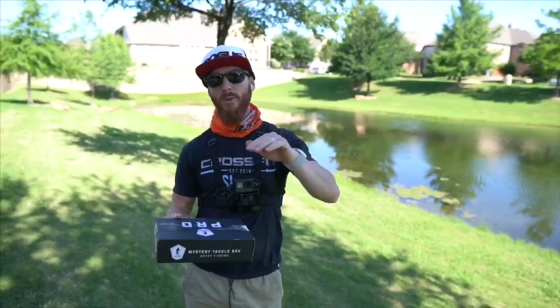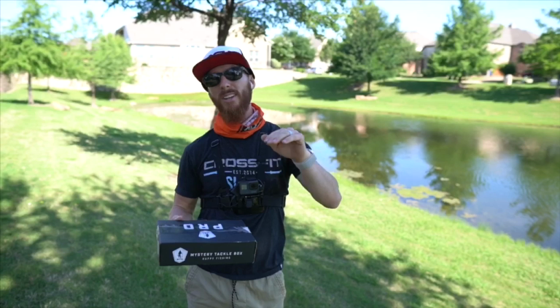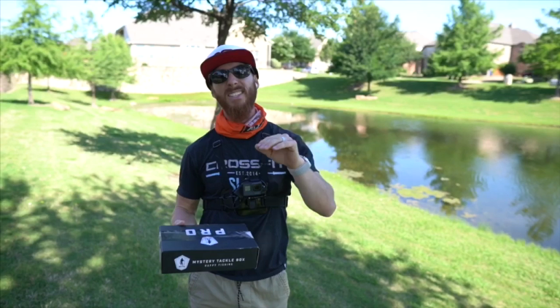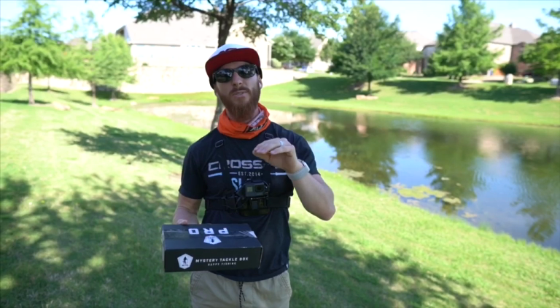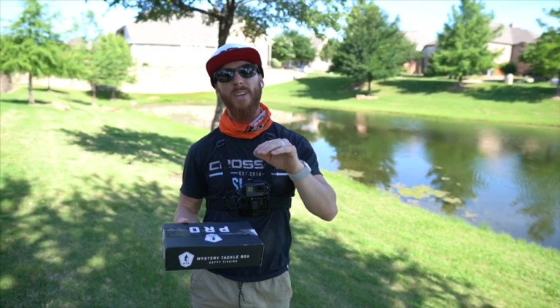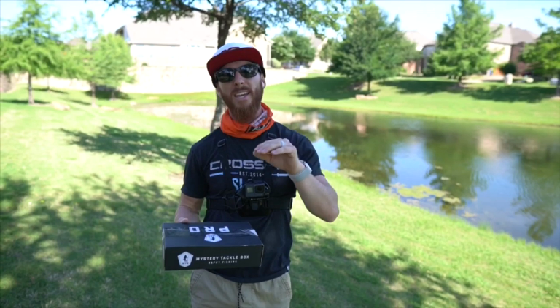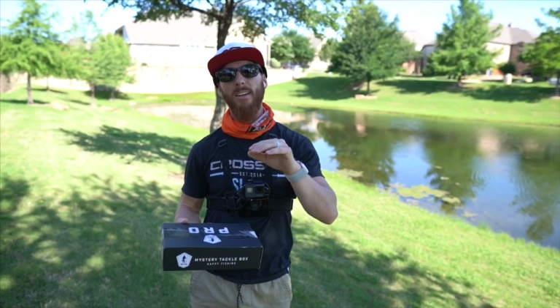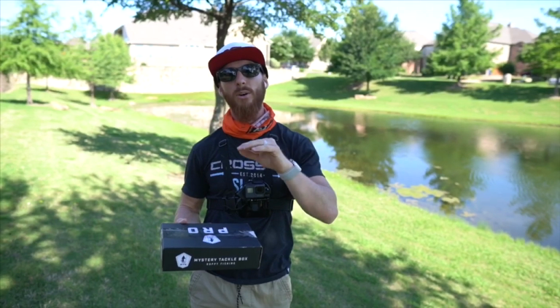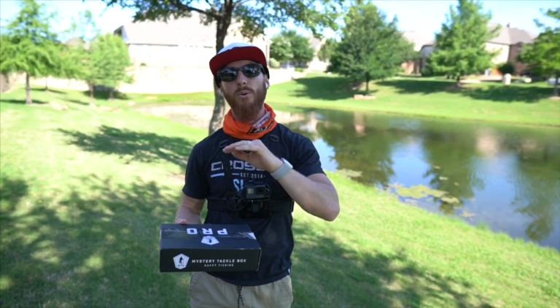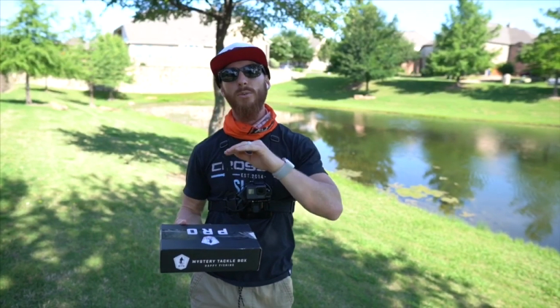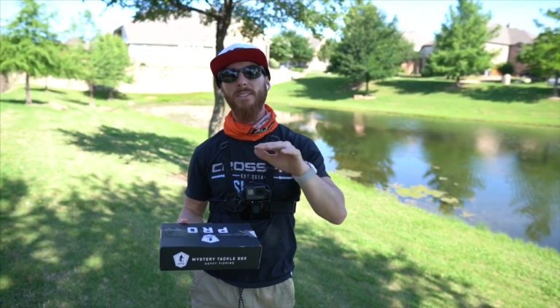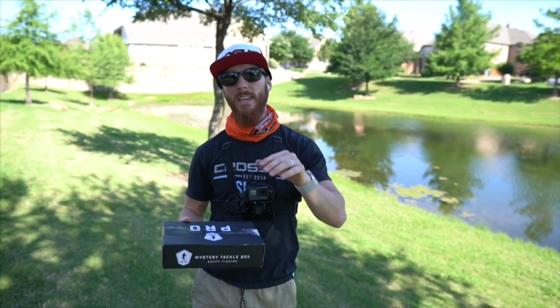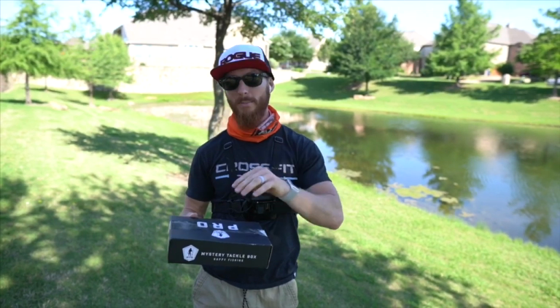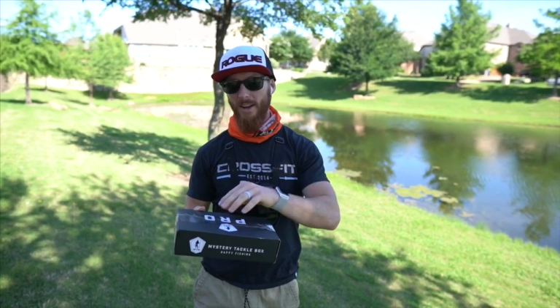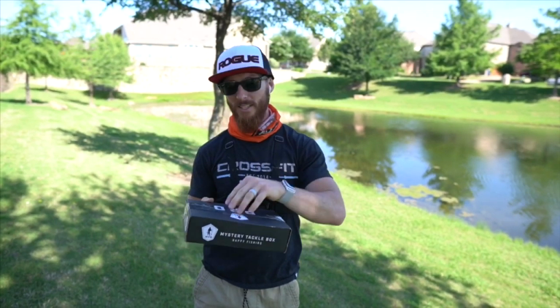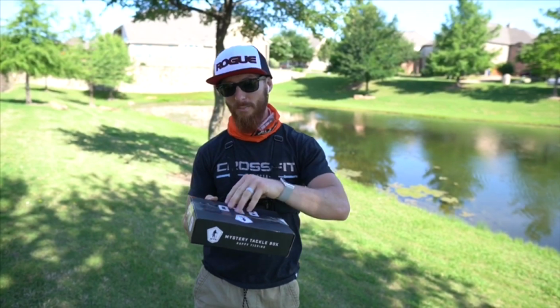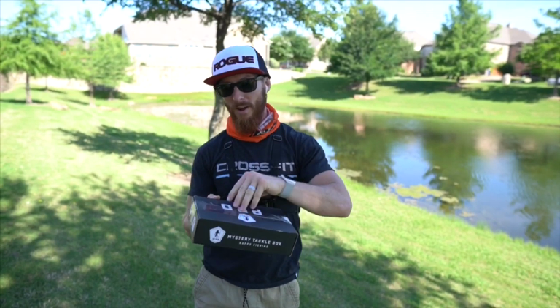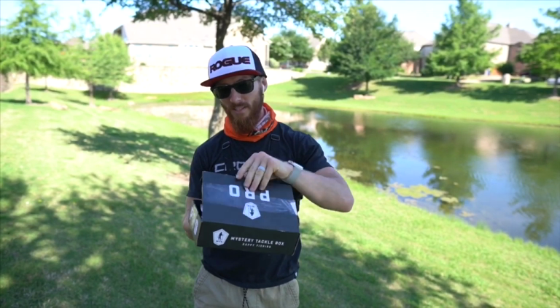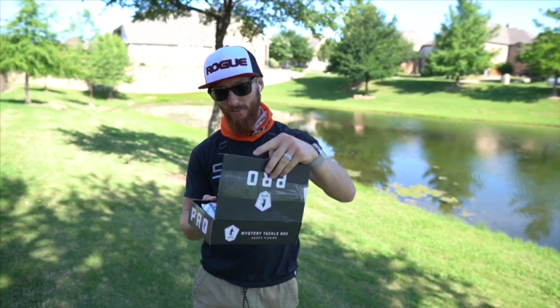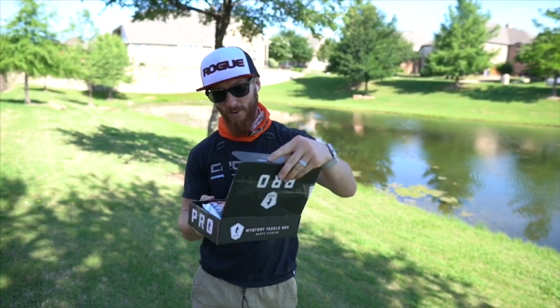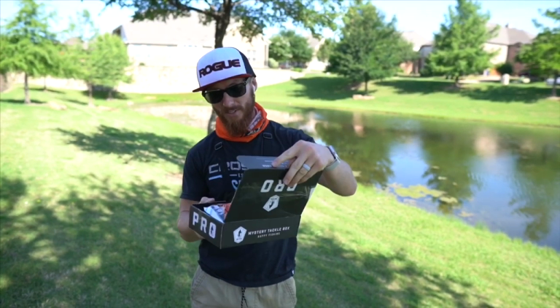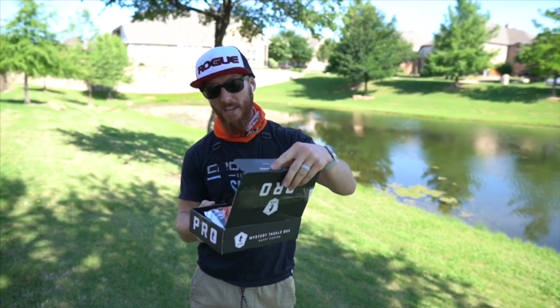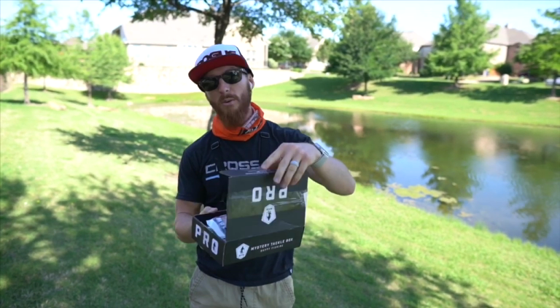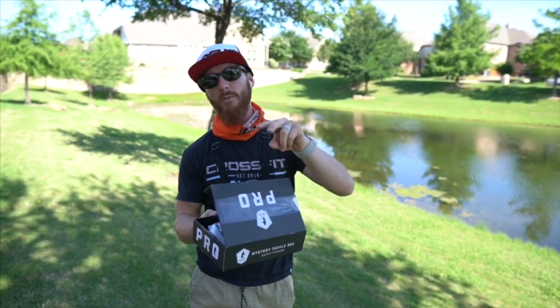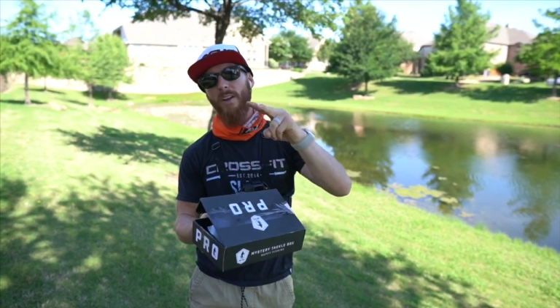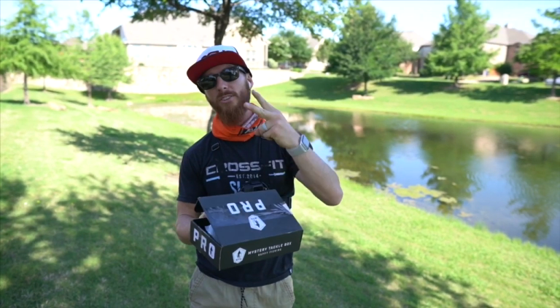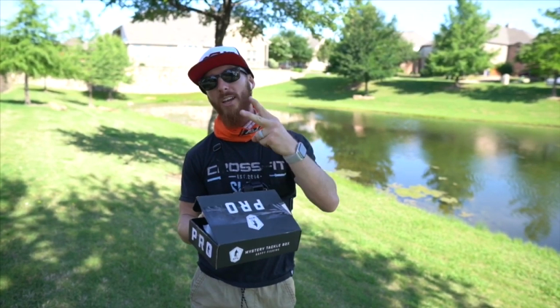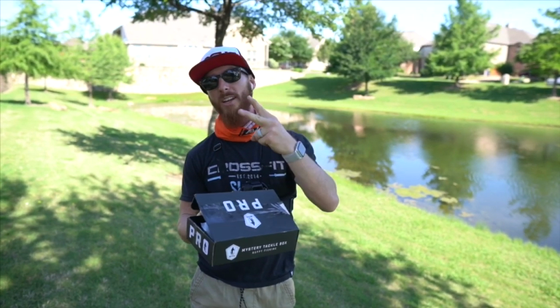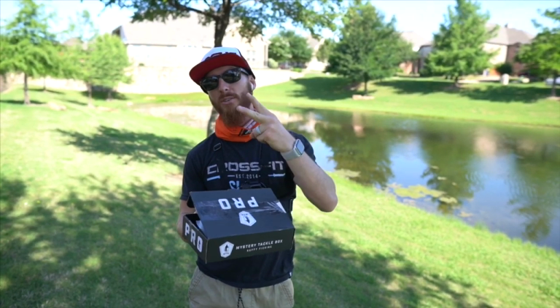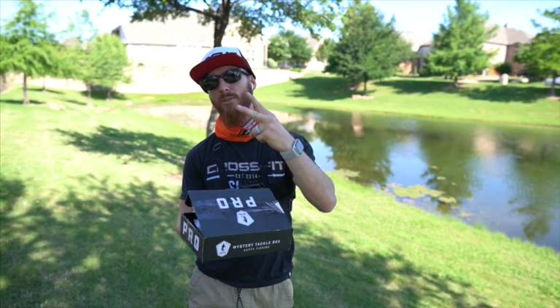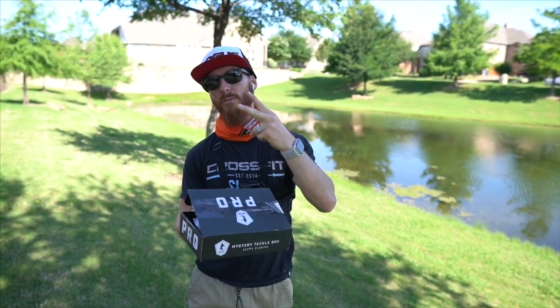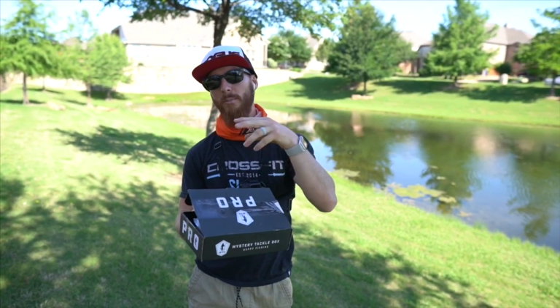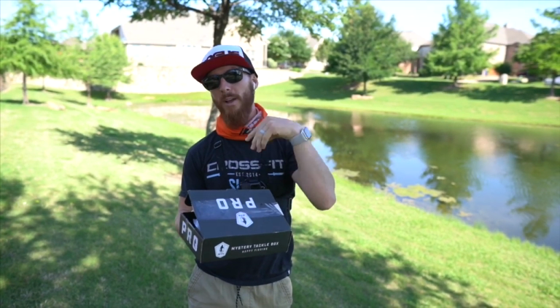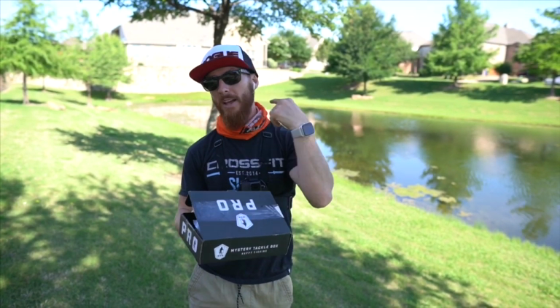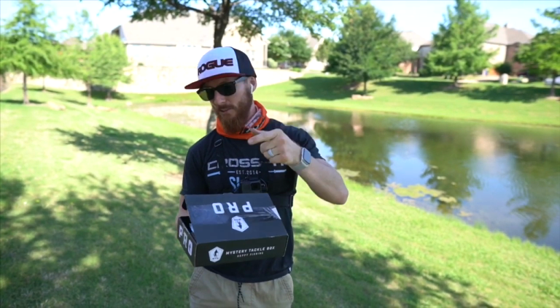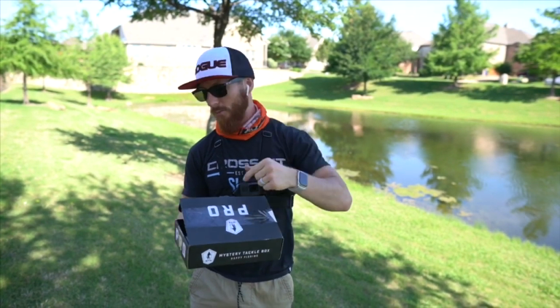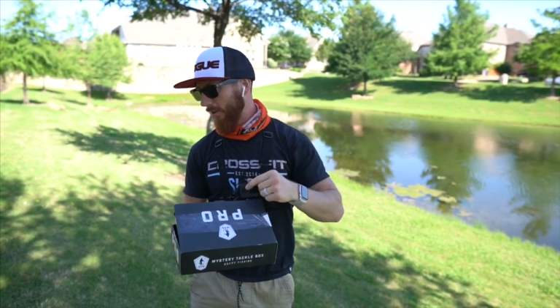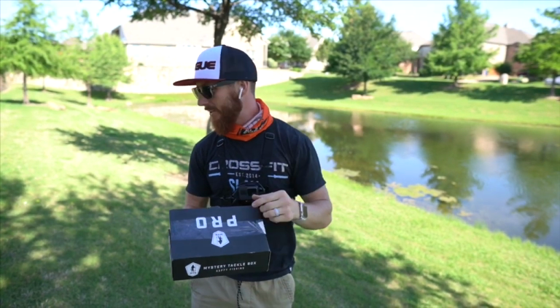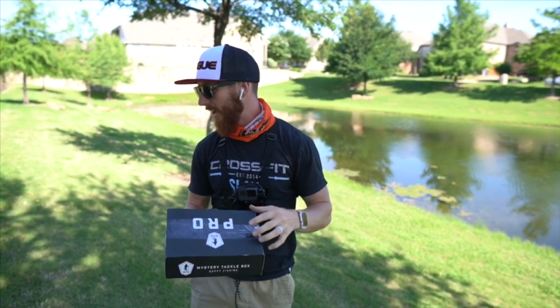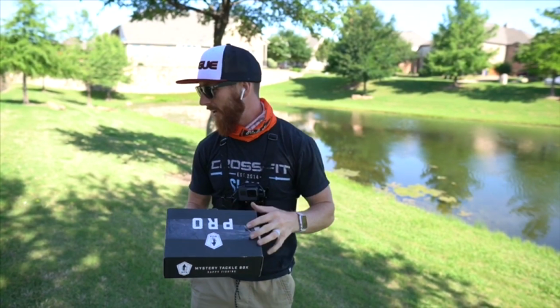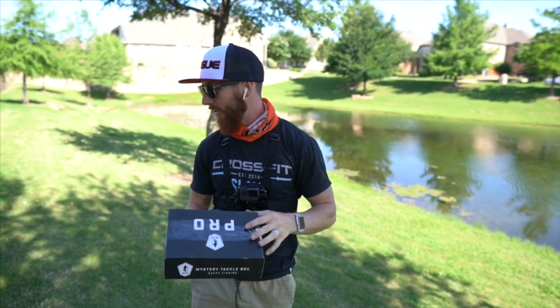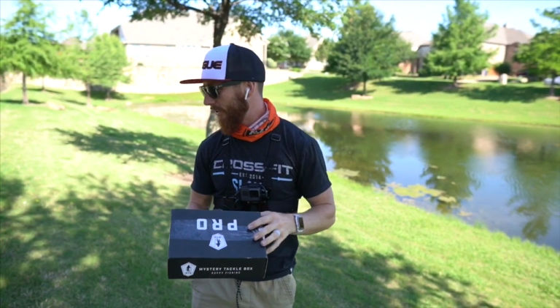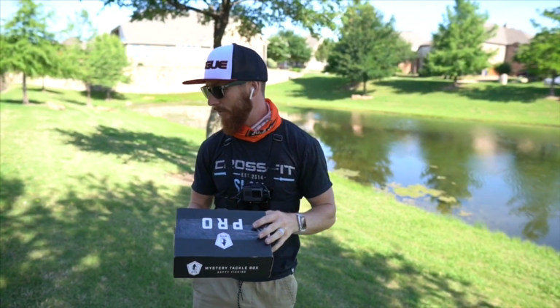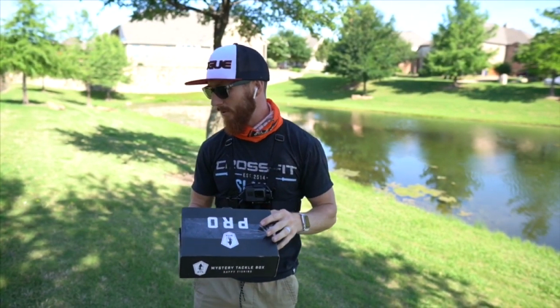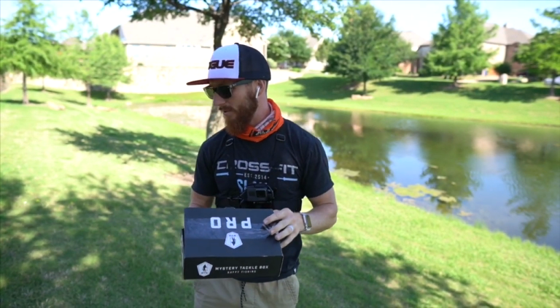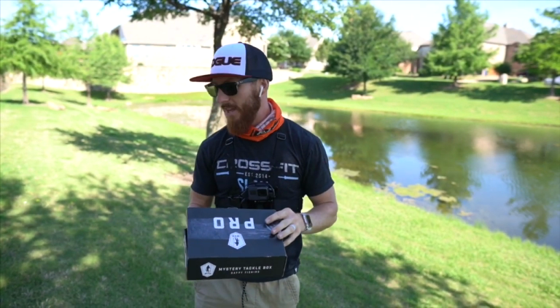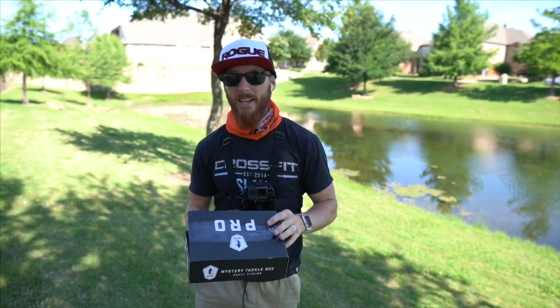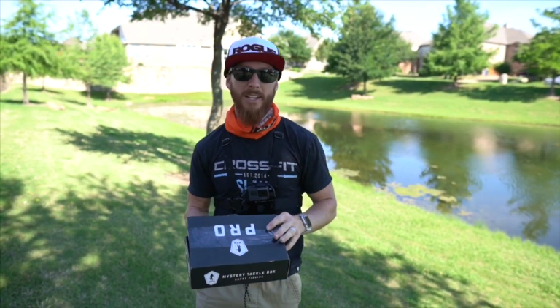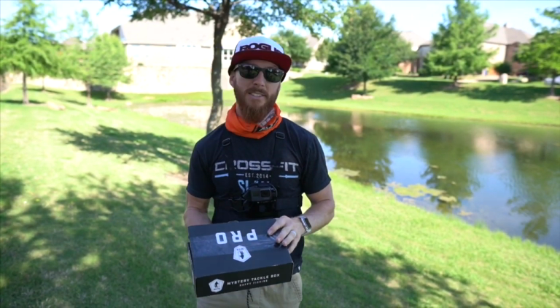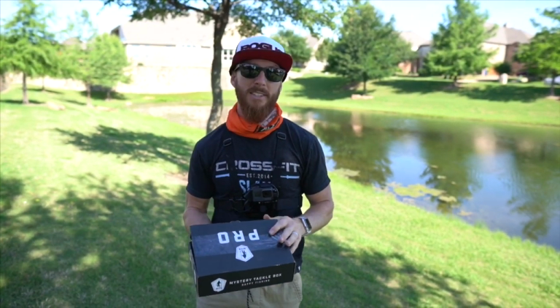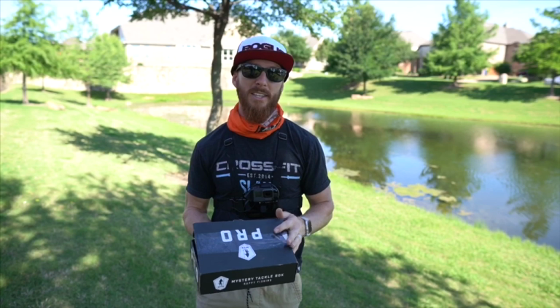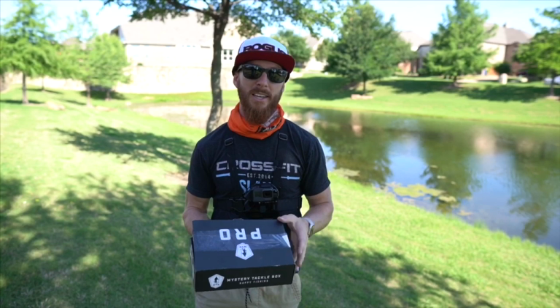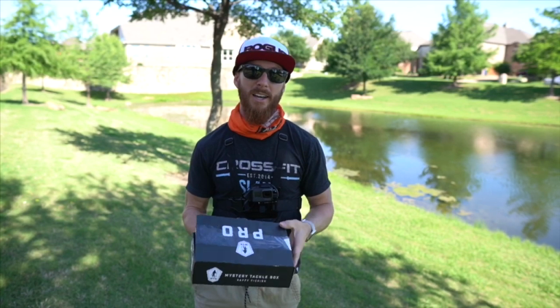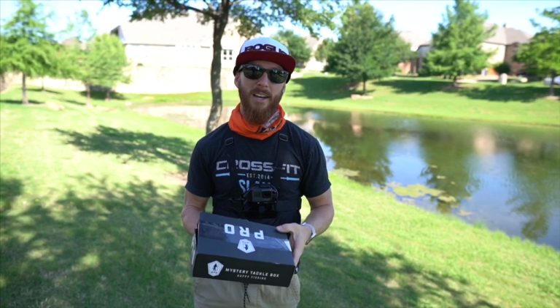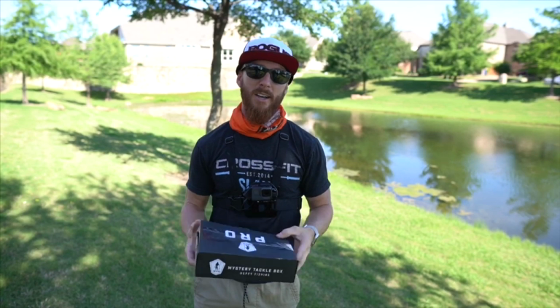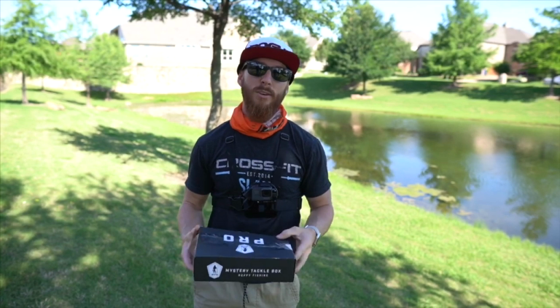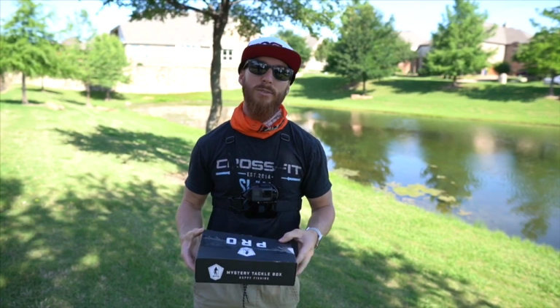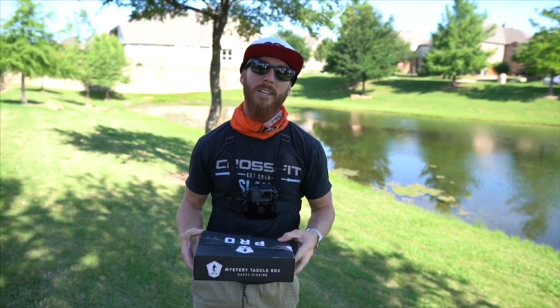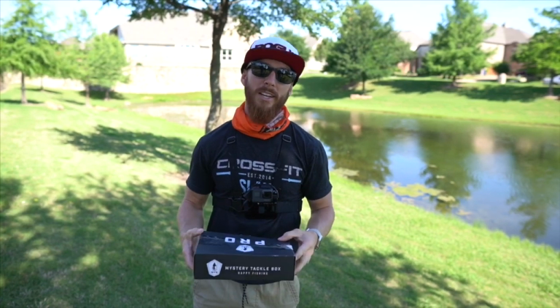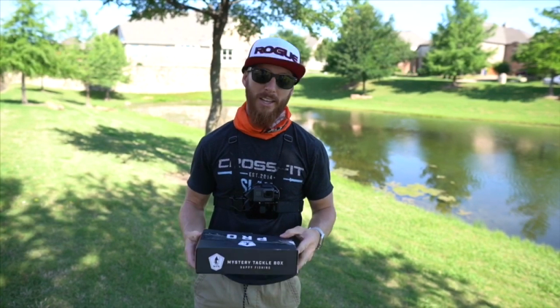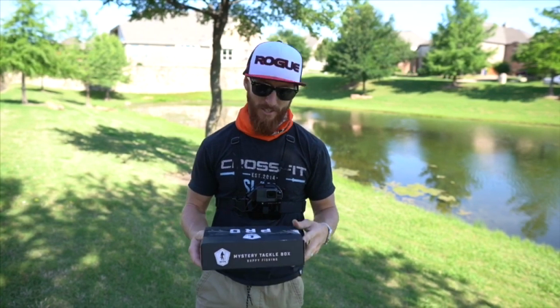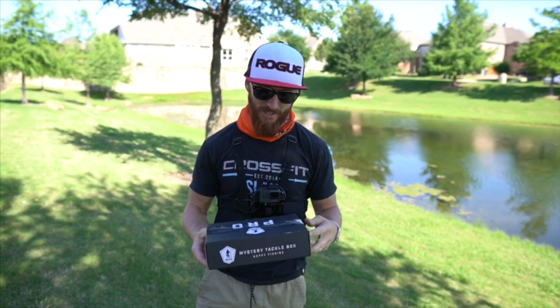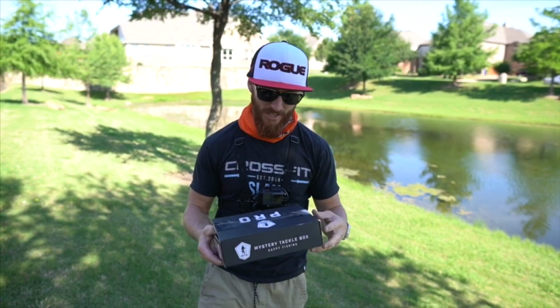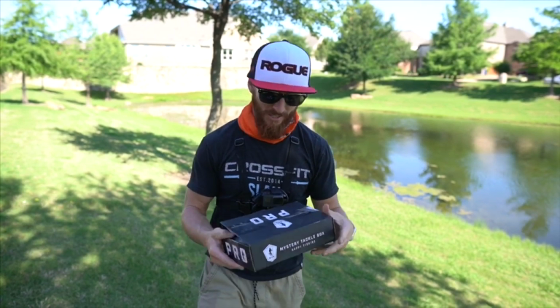We're gonna see who can get a whole slam out of this box first. We've actually got two of them, so we're gonna tie on the lures and see who's gonna nail these things.